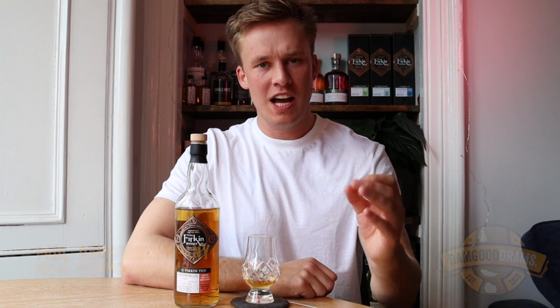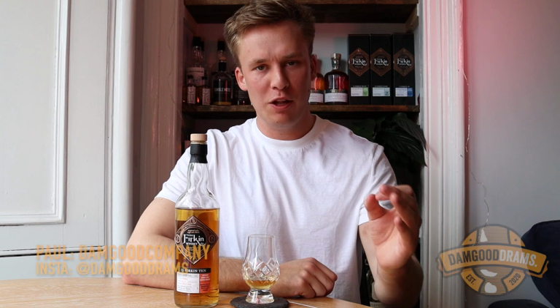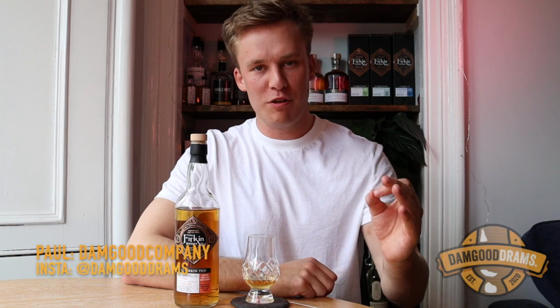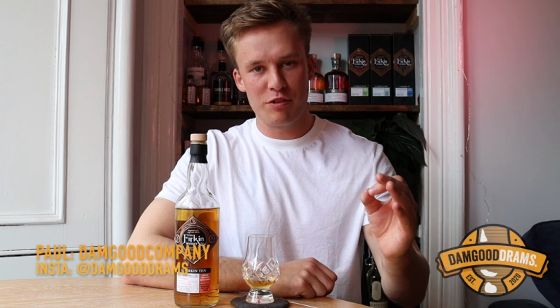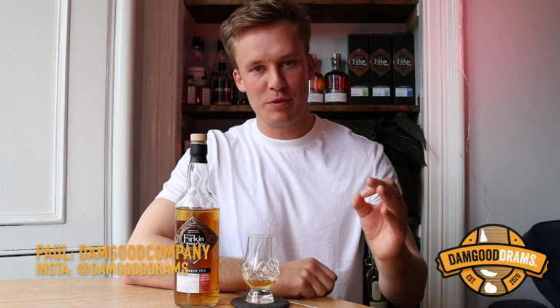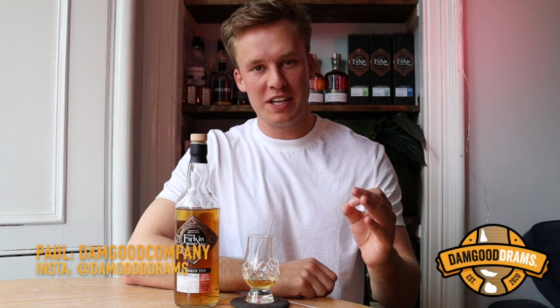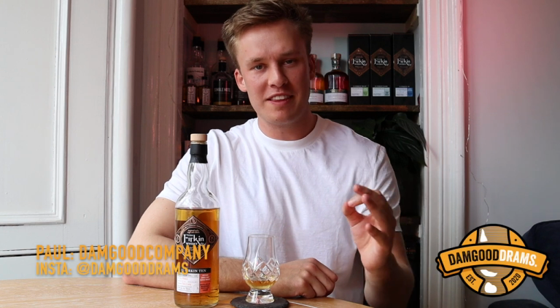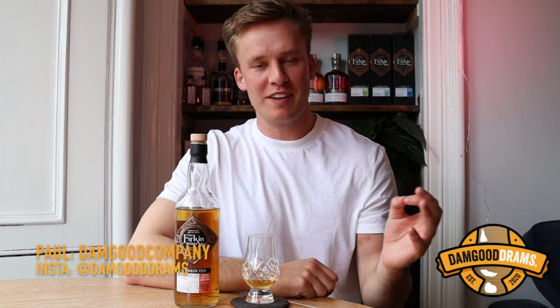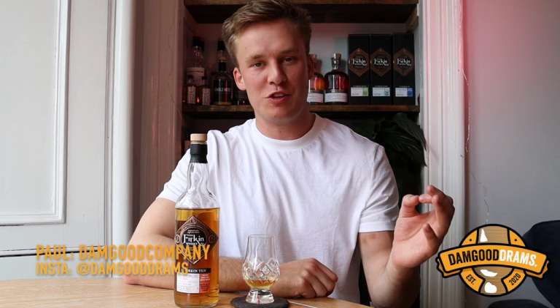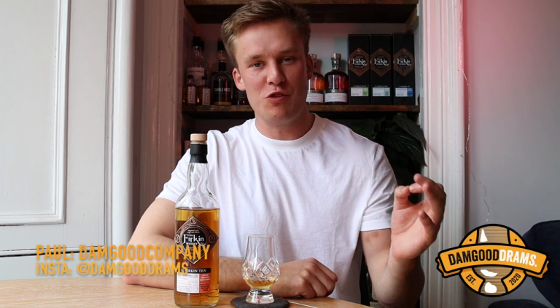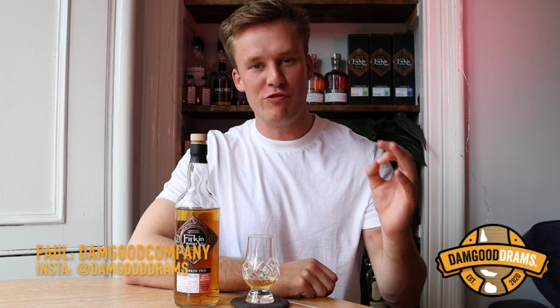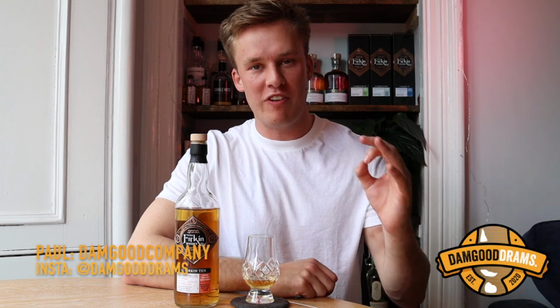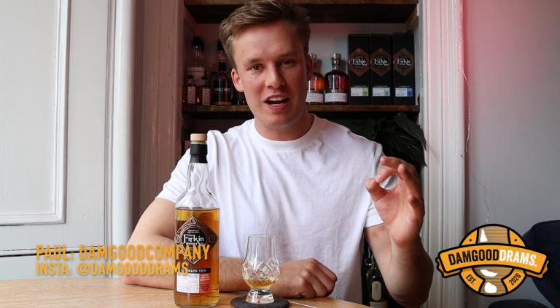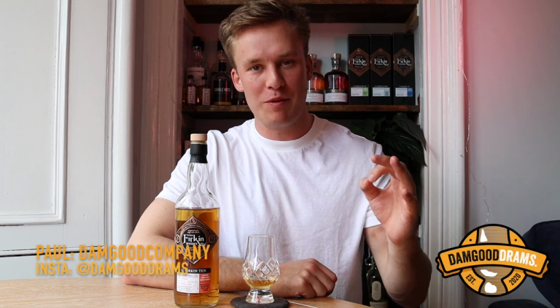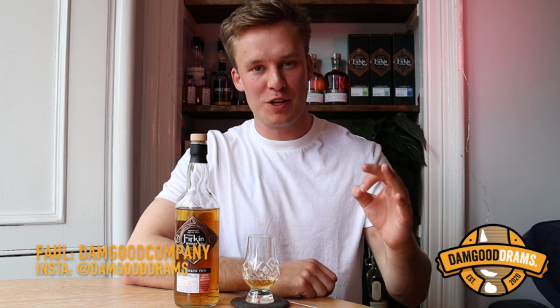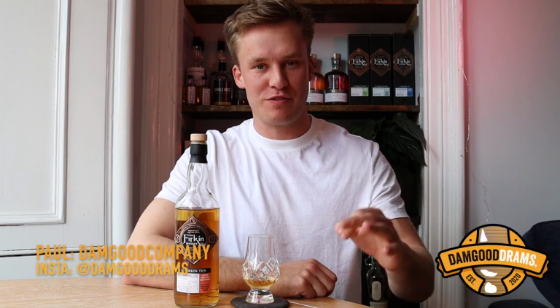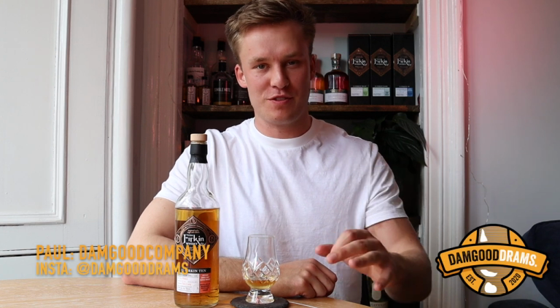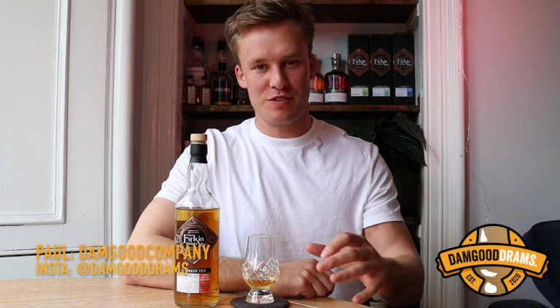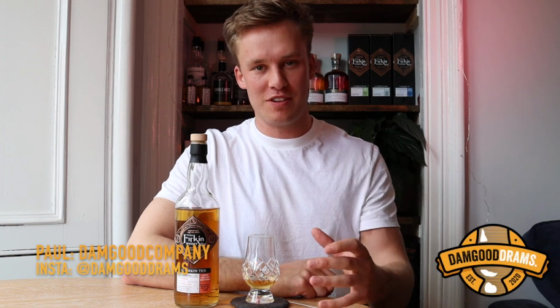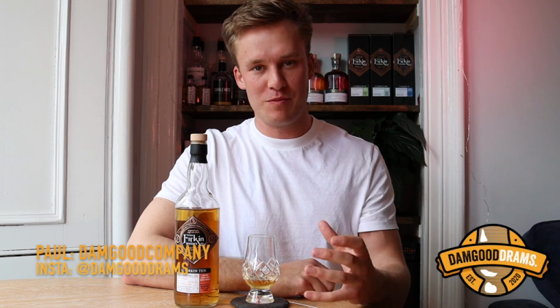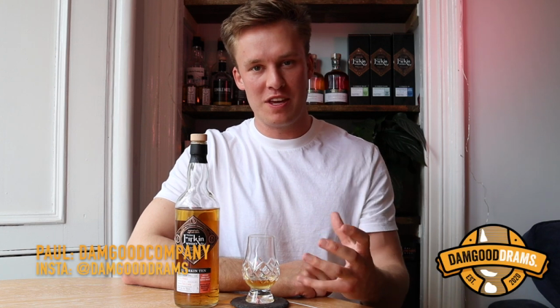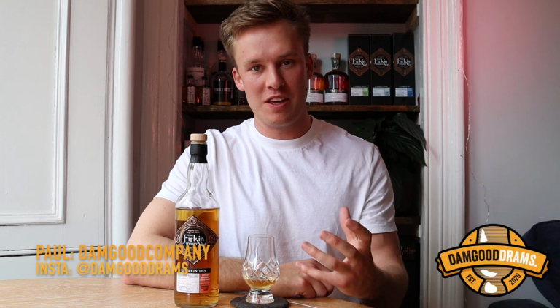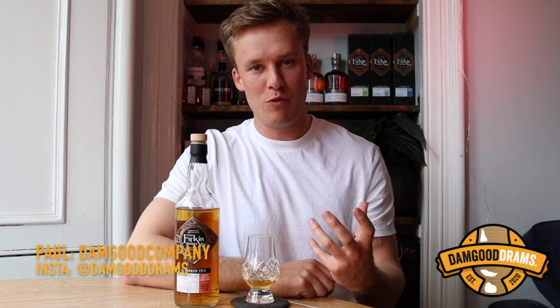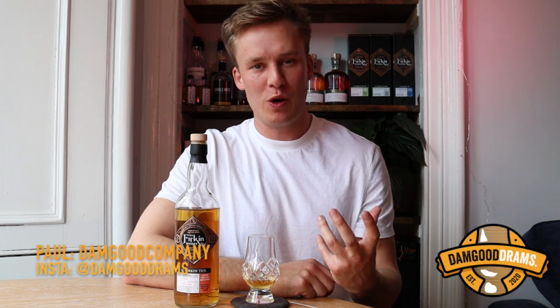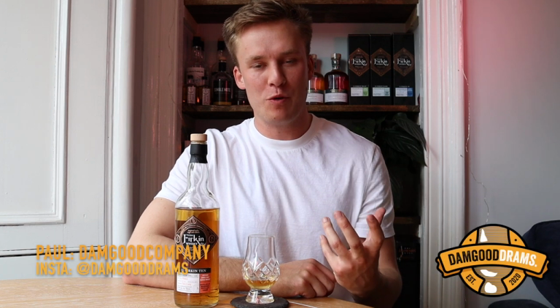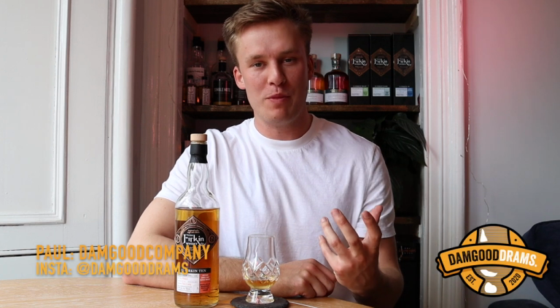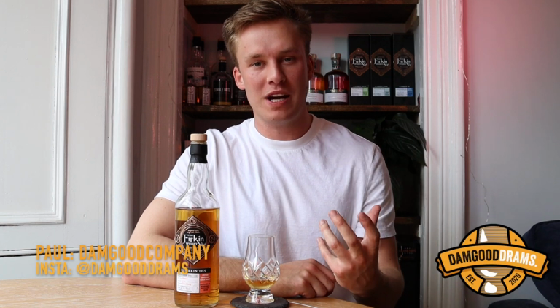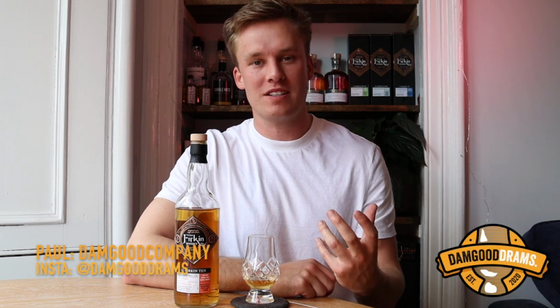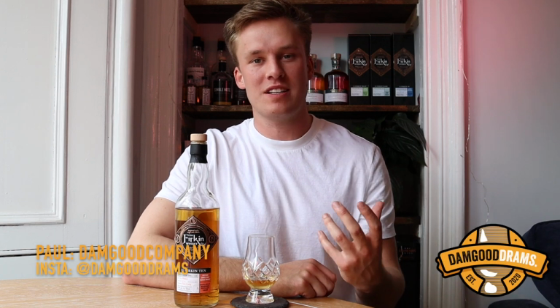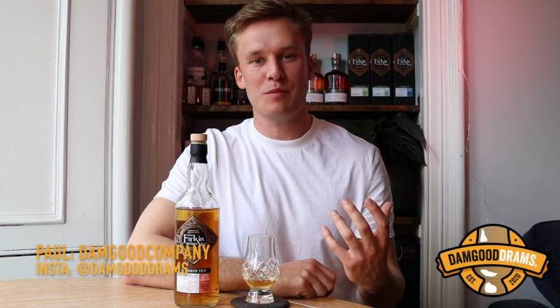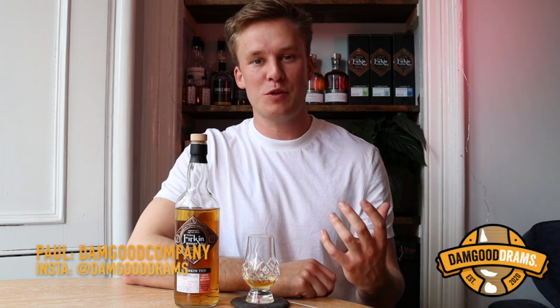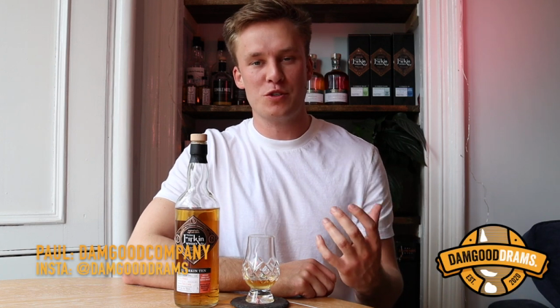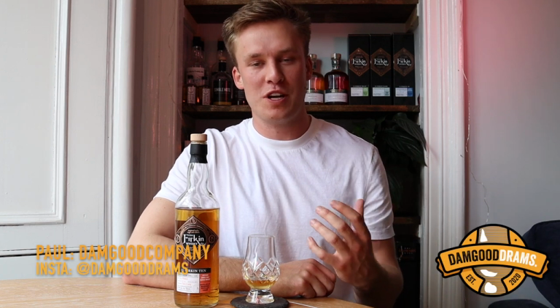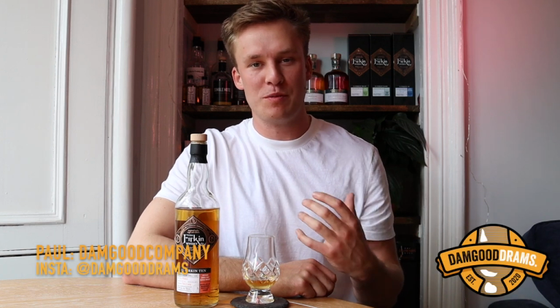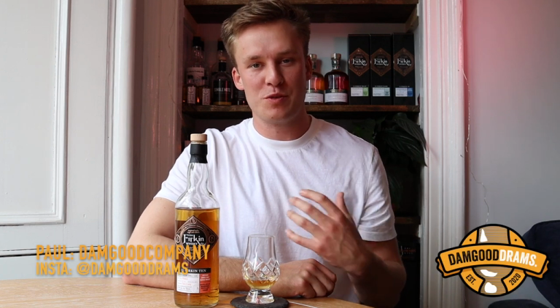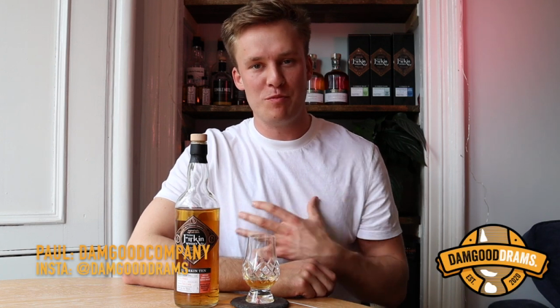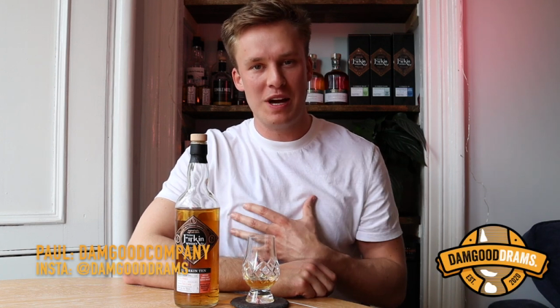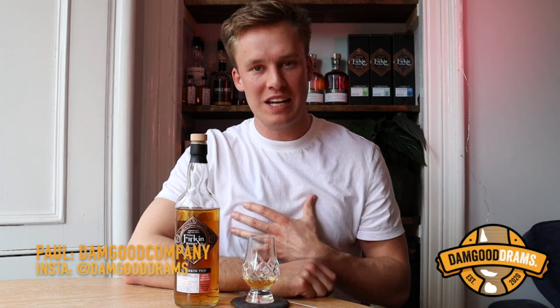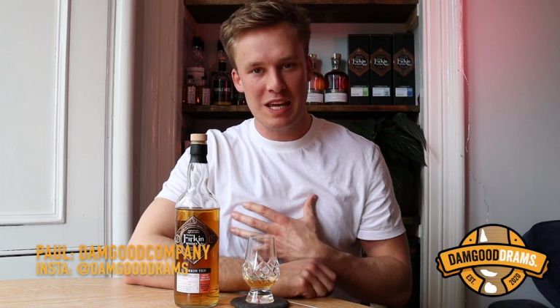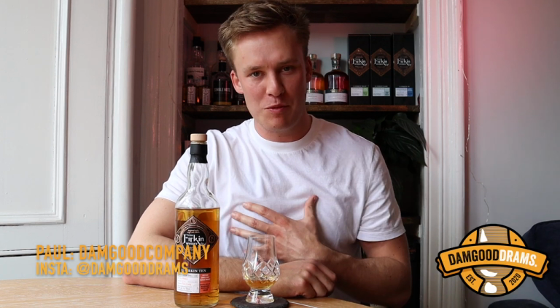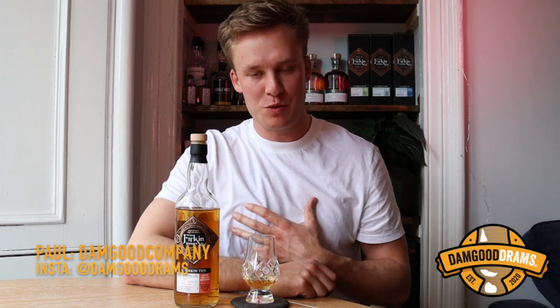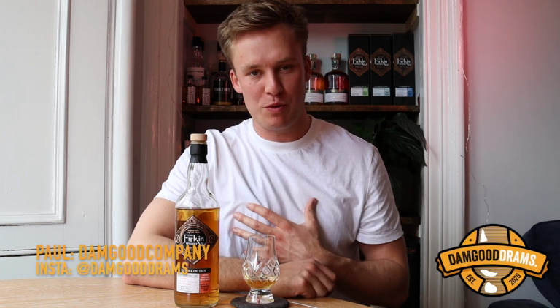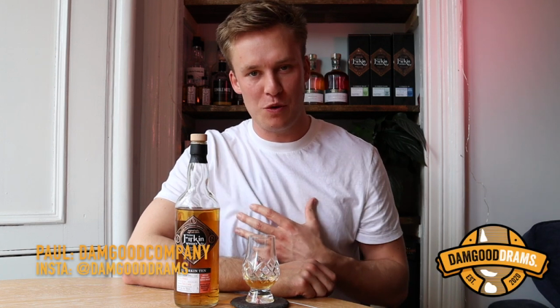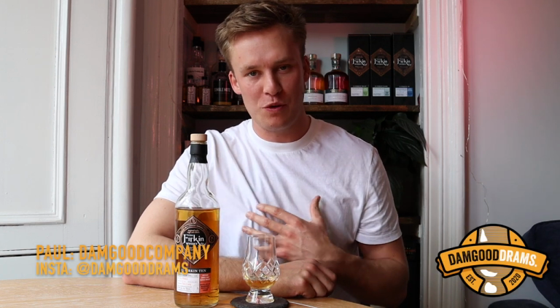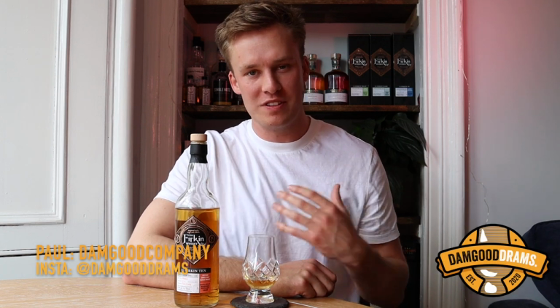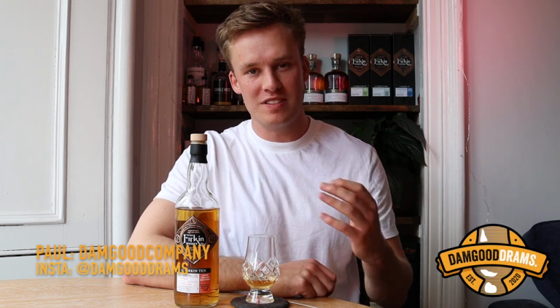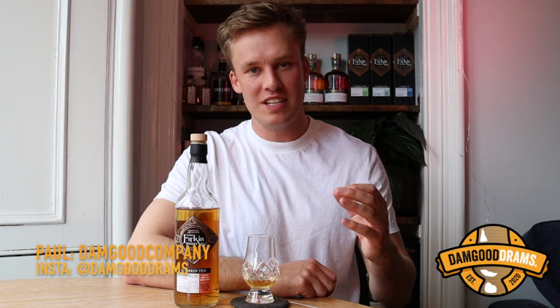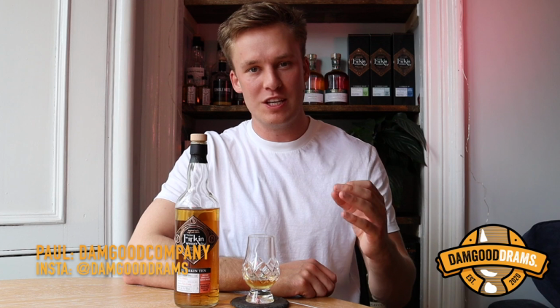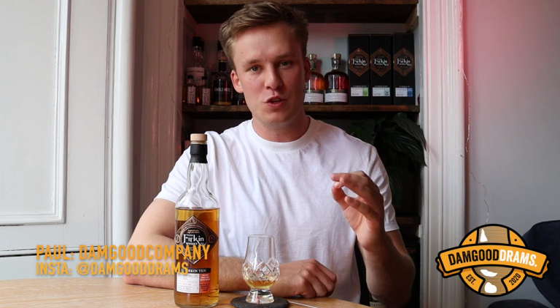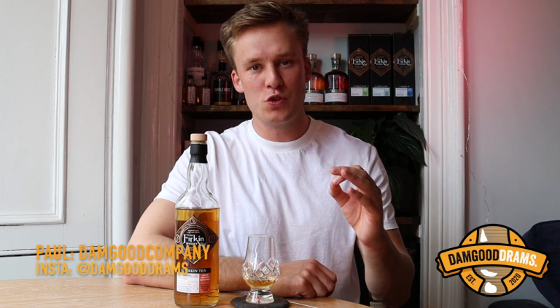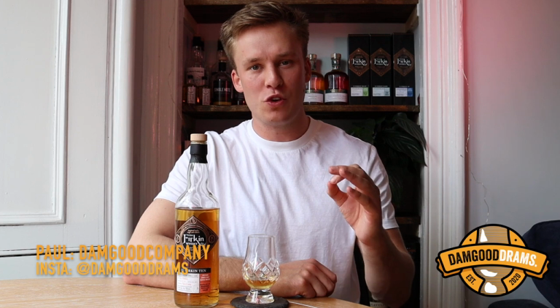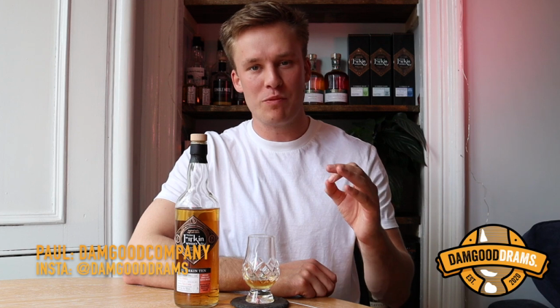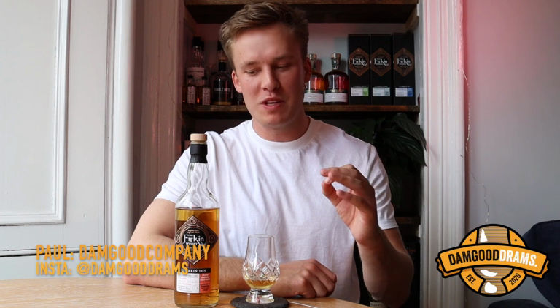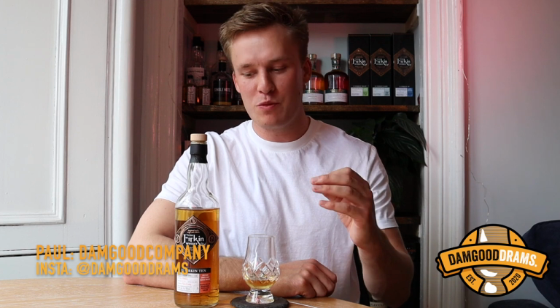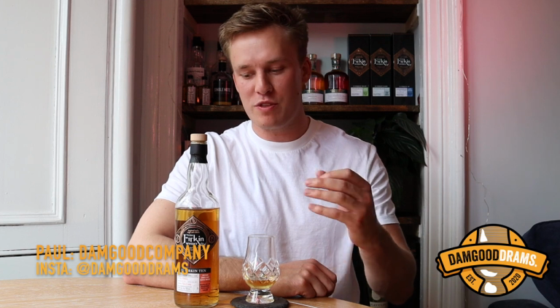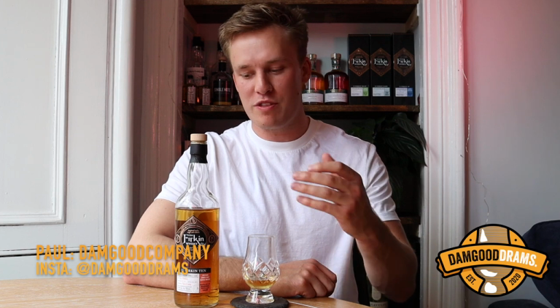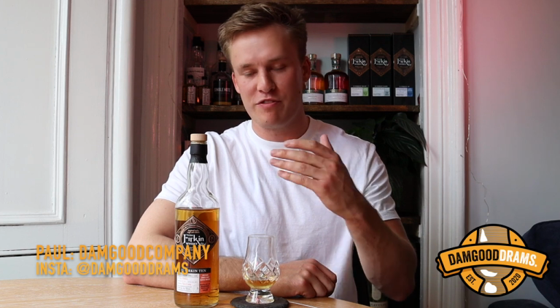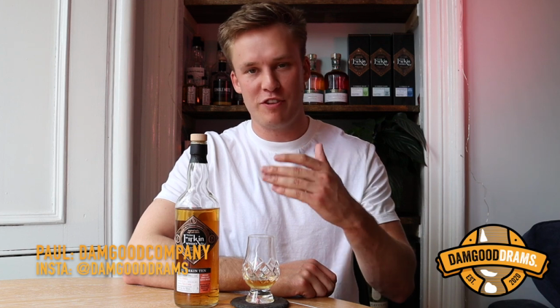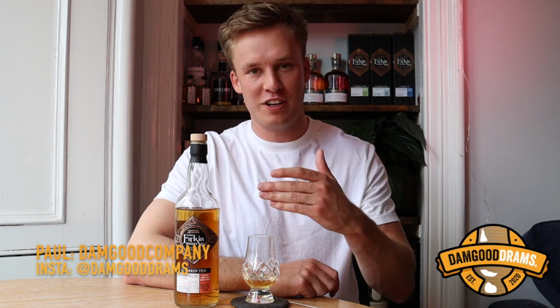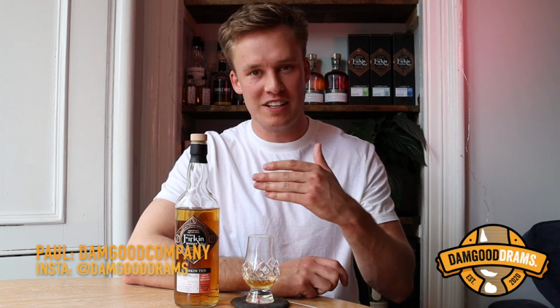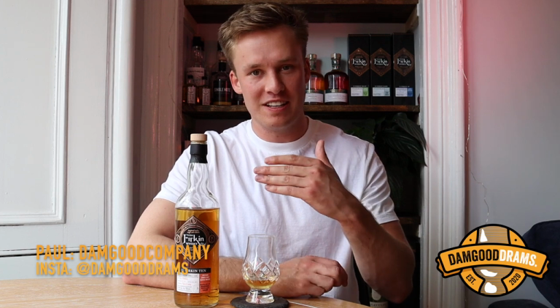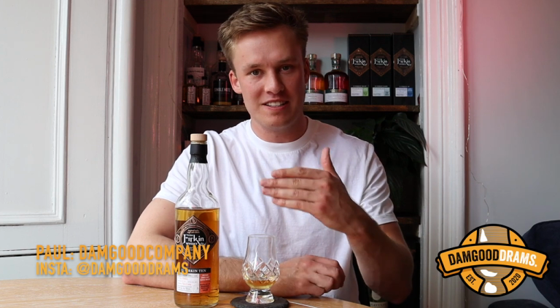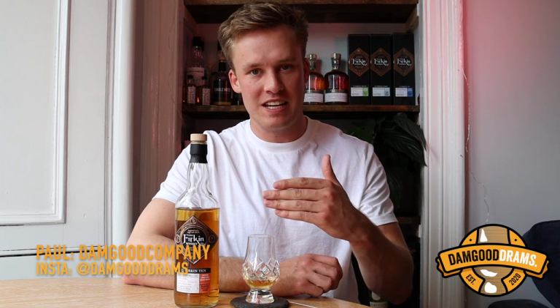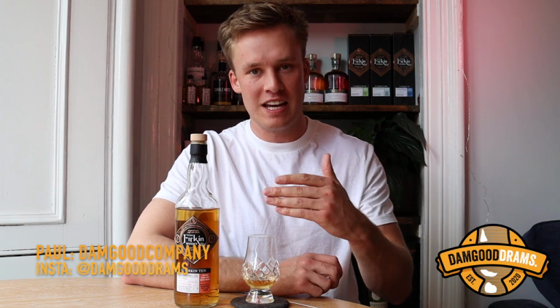Hello everybody, thank you very much for joining me. Welcome back to Damn Good Jams. My name is Paul and today you join me with the Firkin 10.